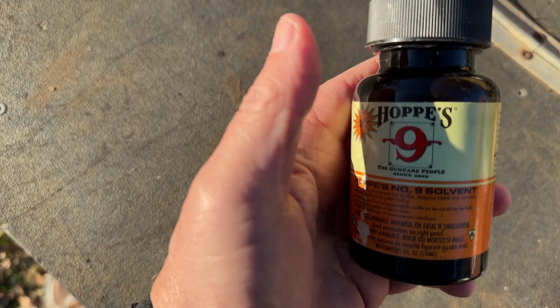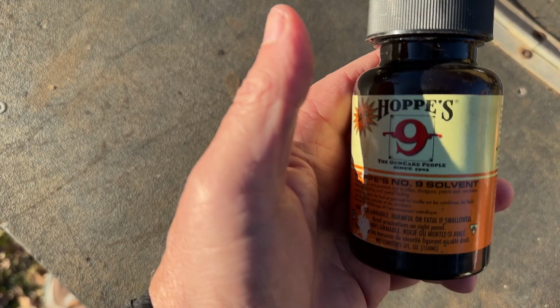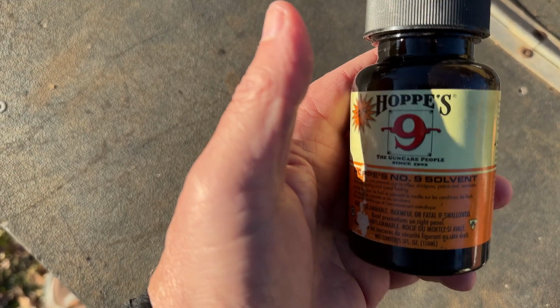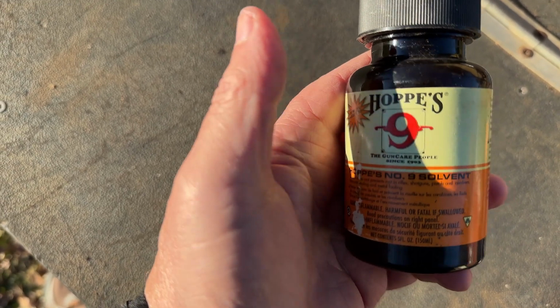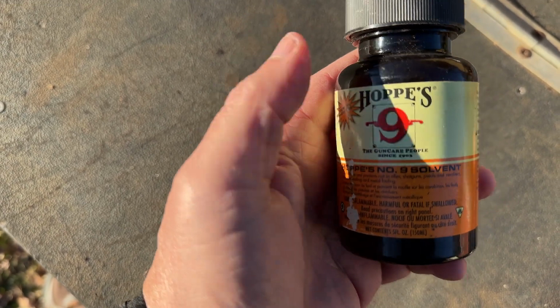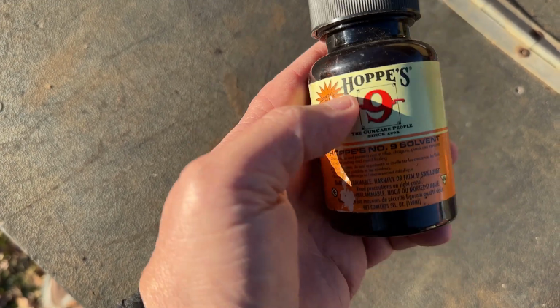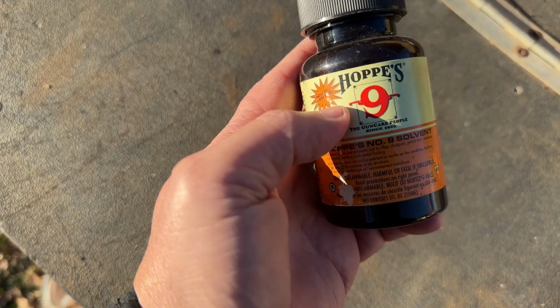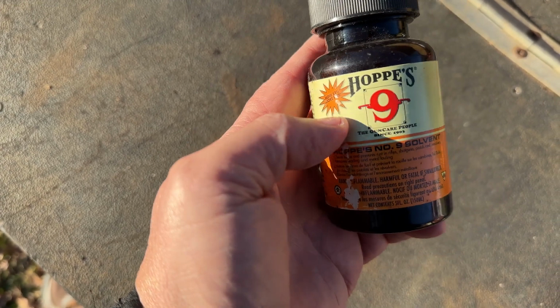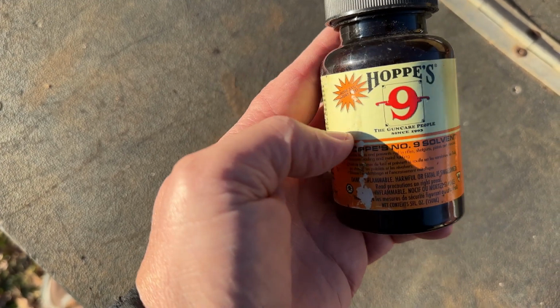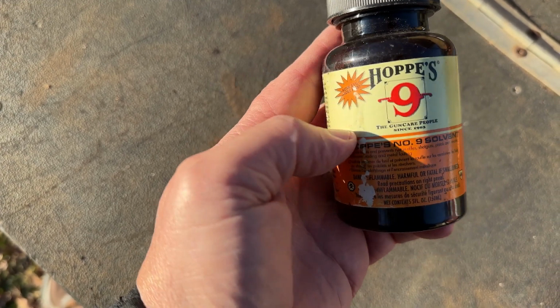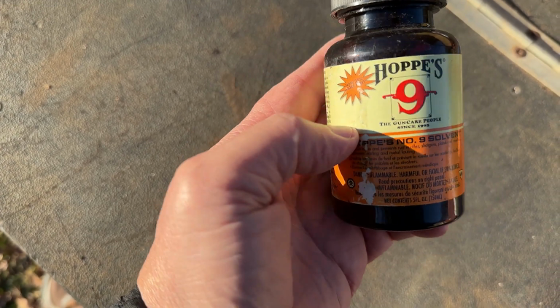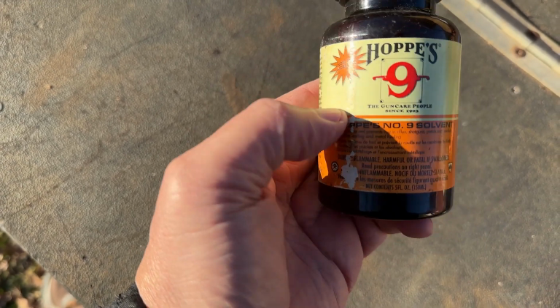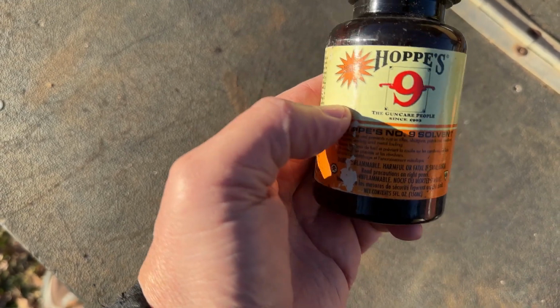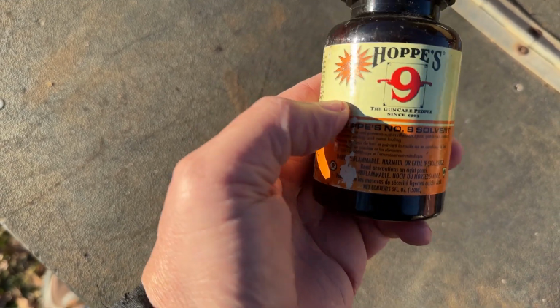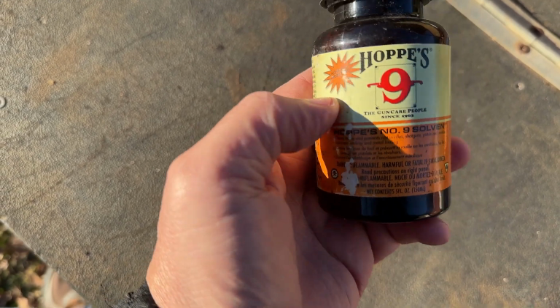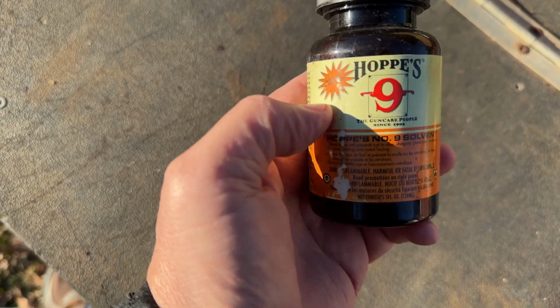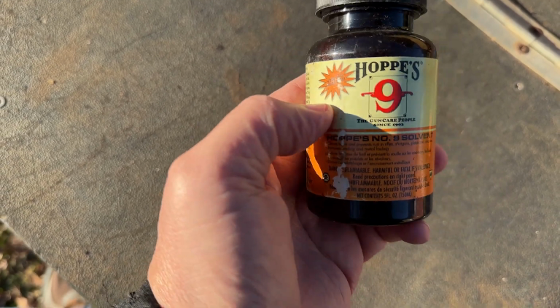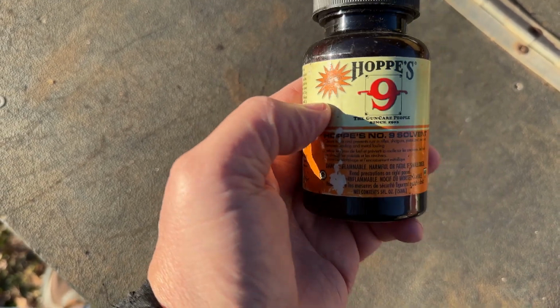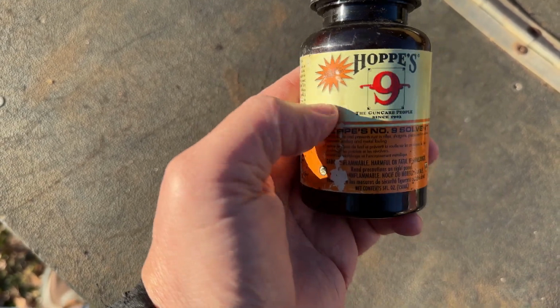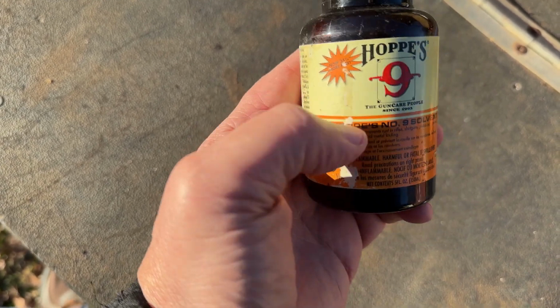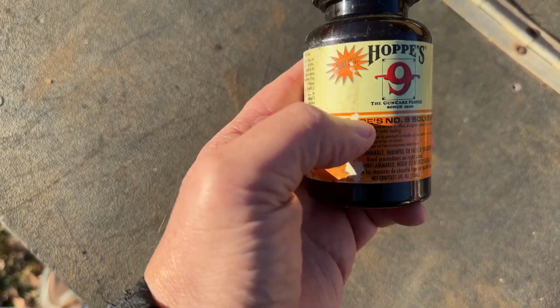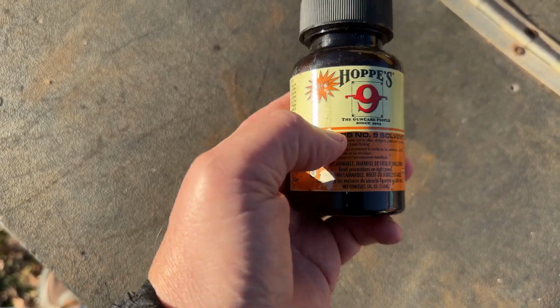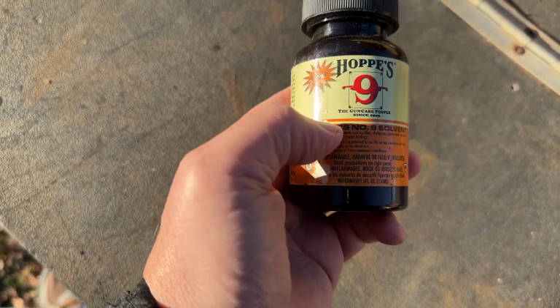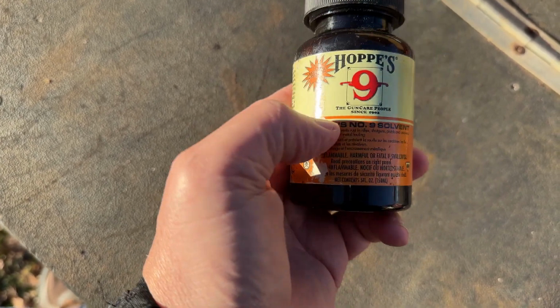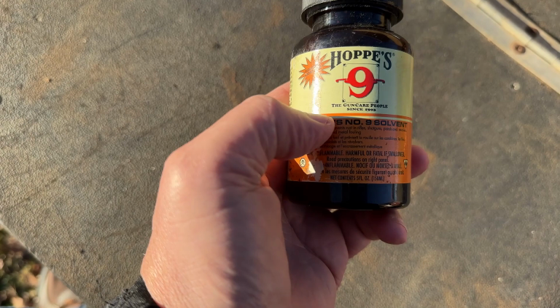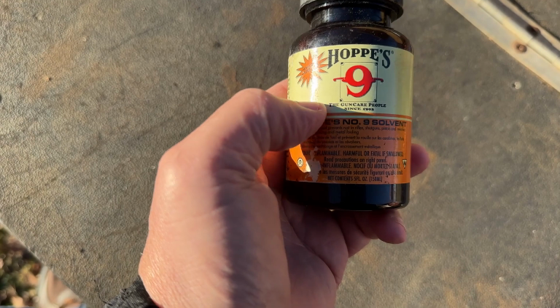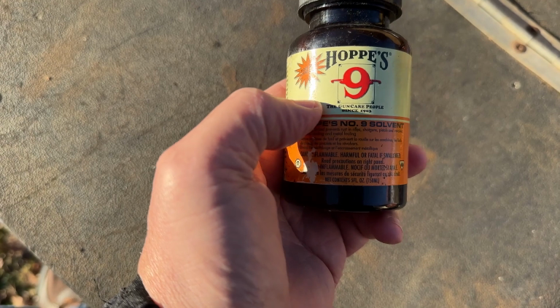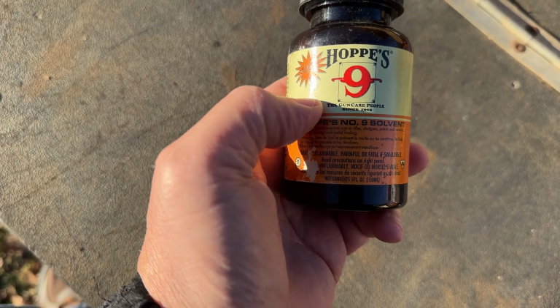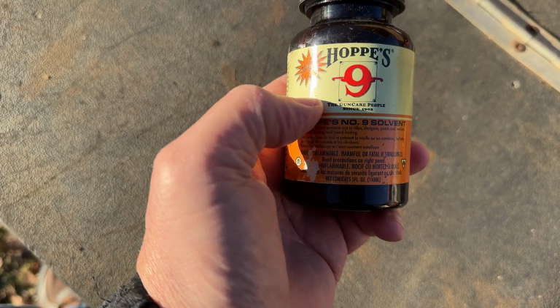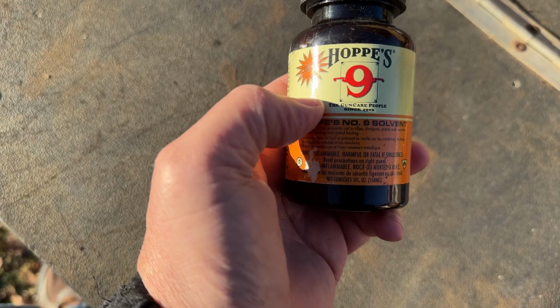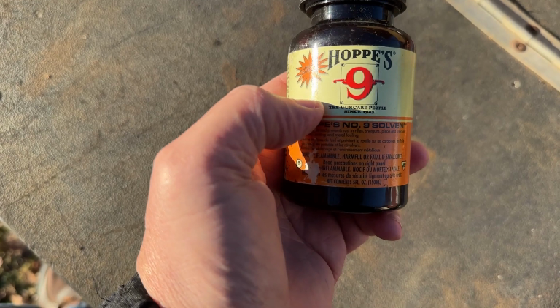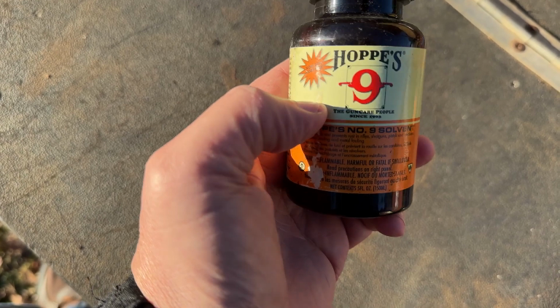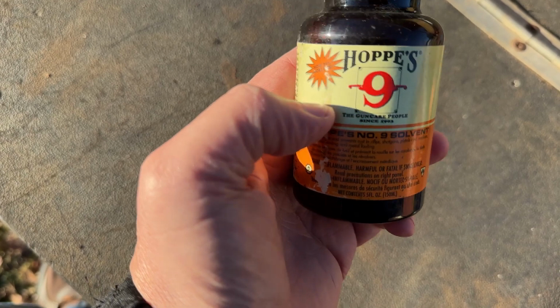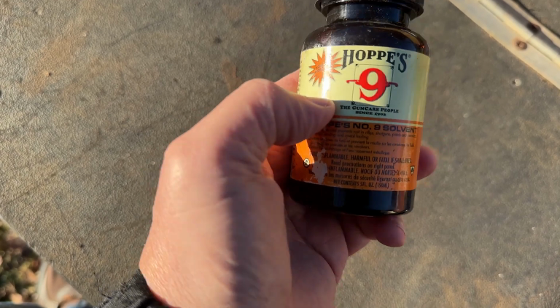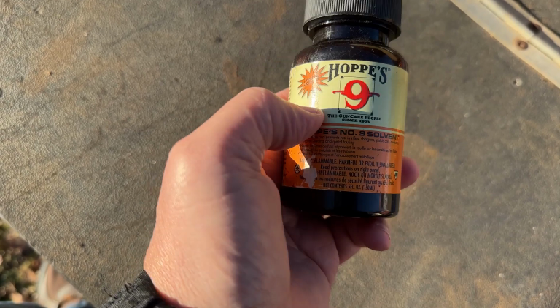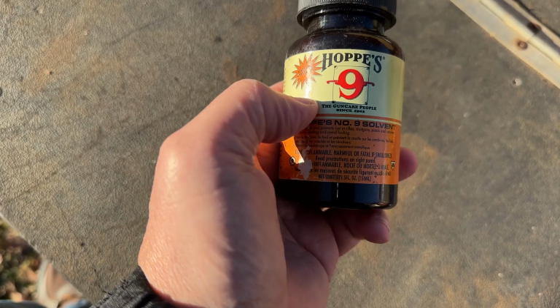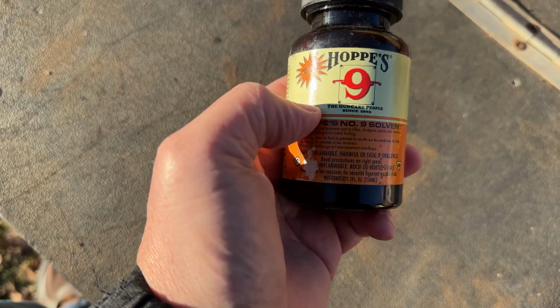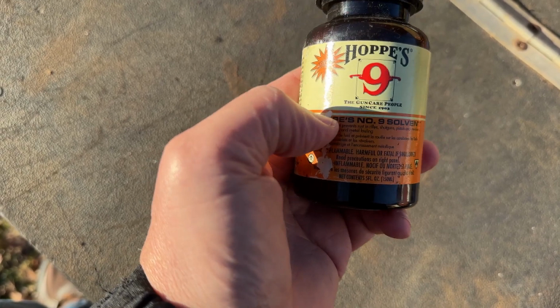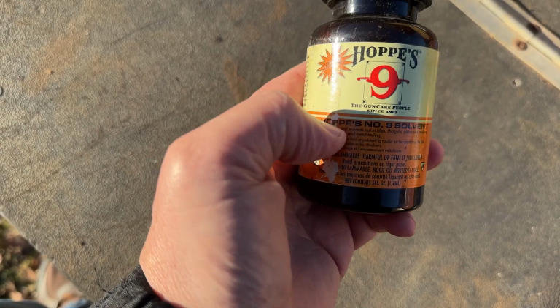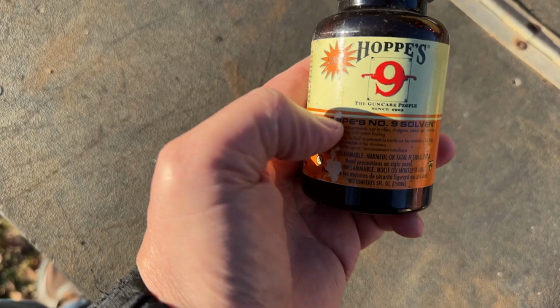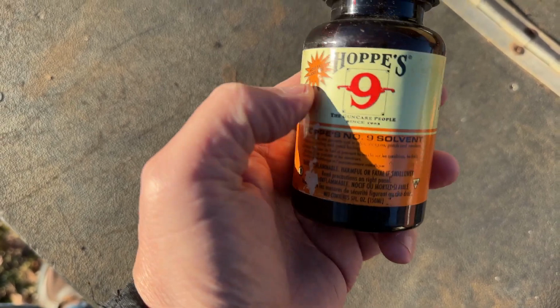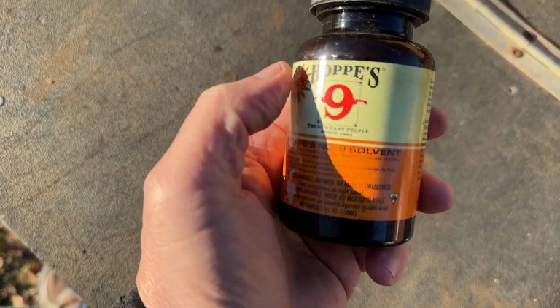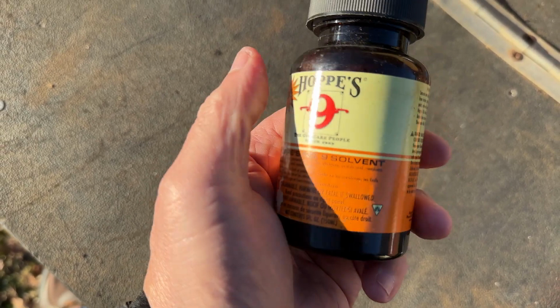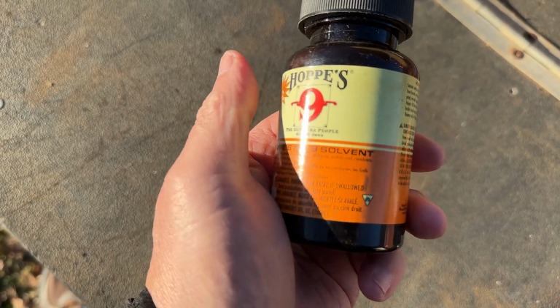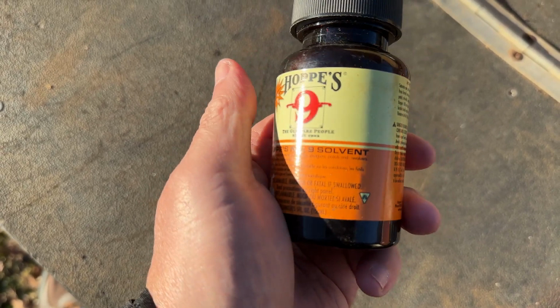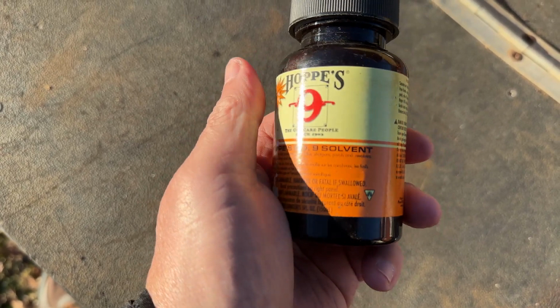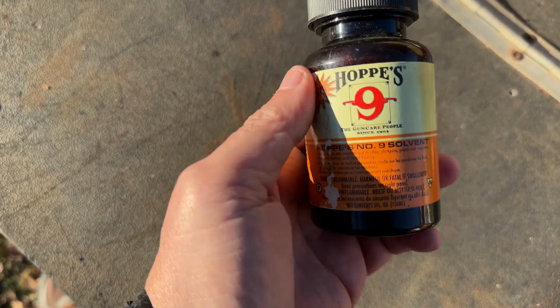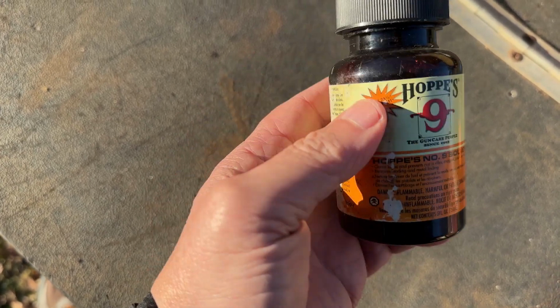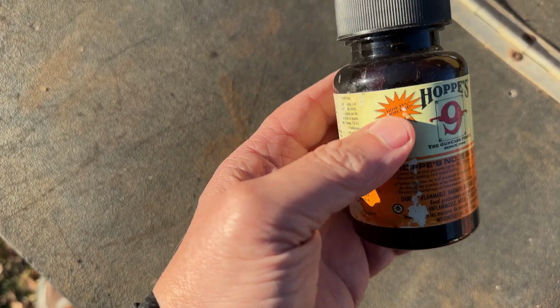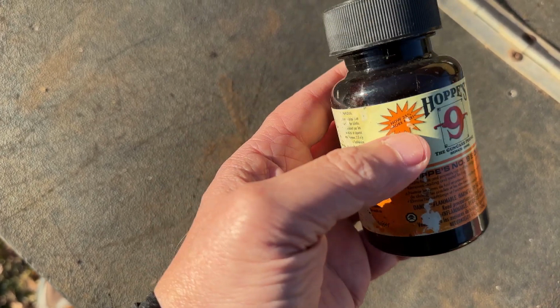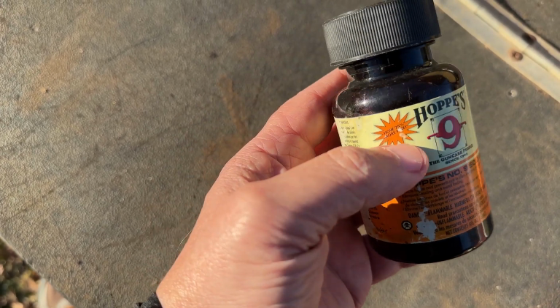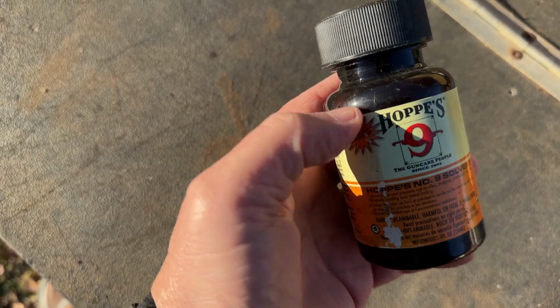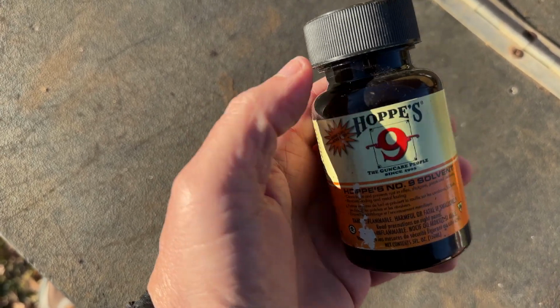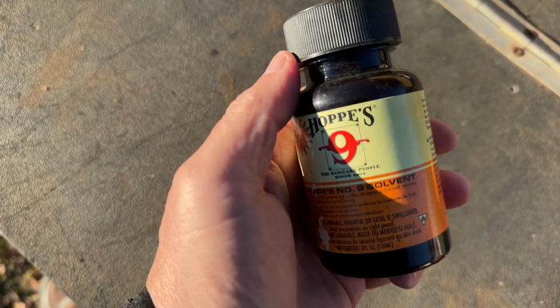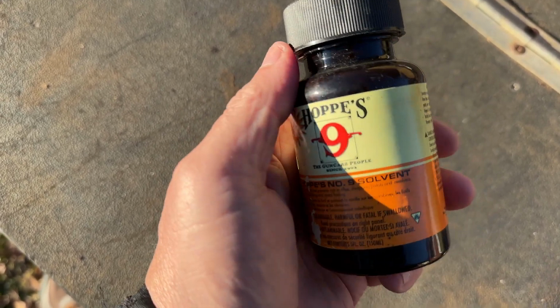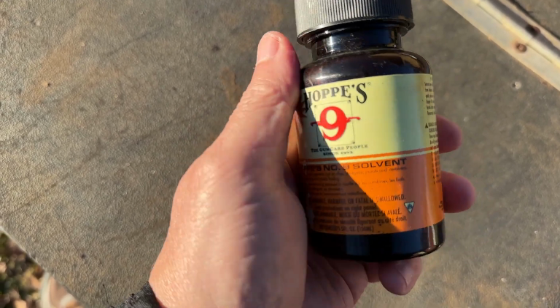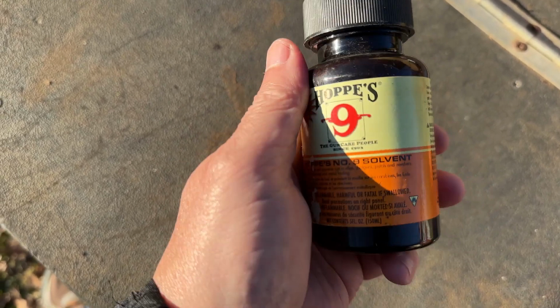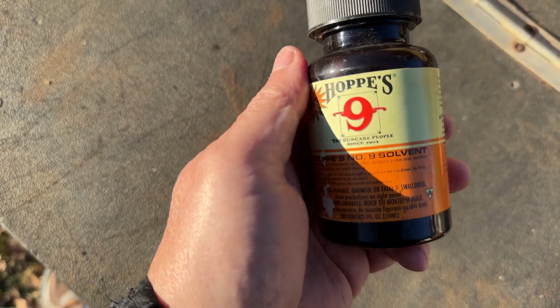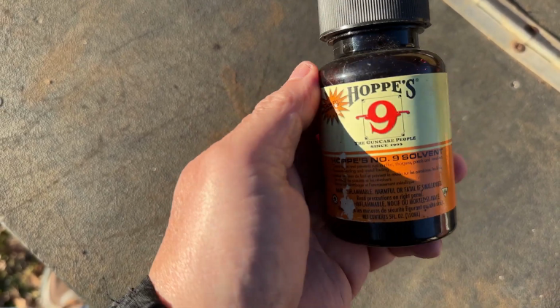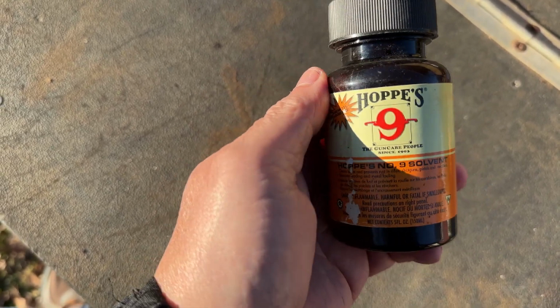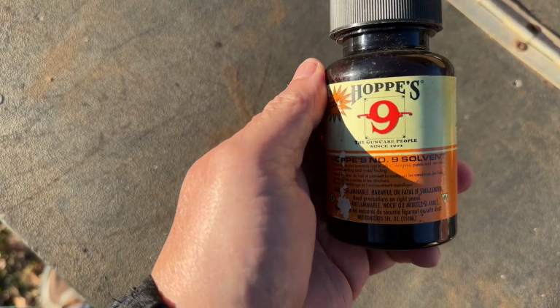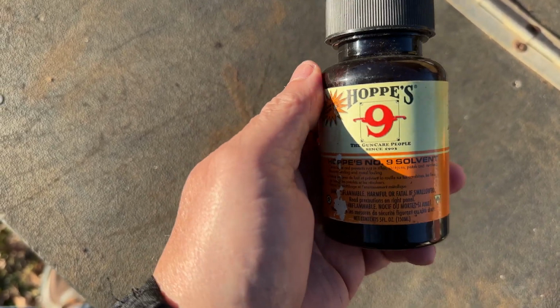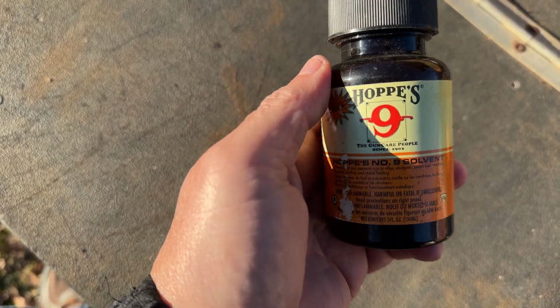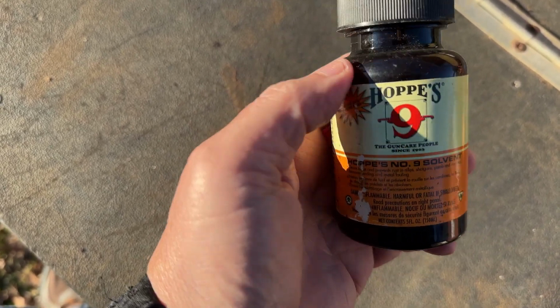It's made by Bushnell — can't beat that. One of the most respected names in firearms and outdoors. Hoppy's Number Nine.